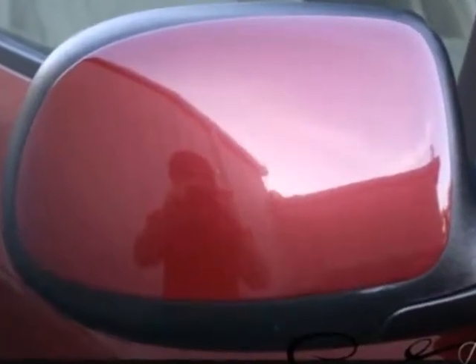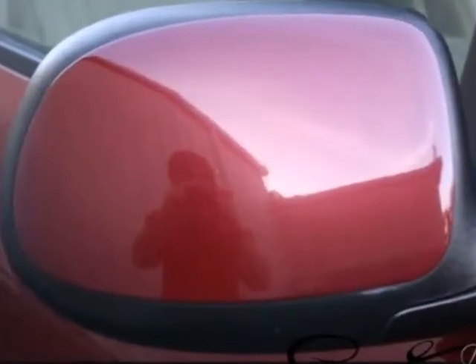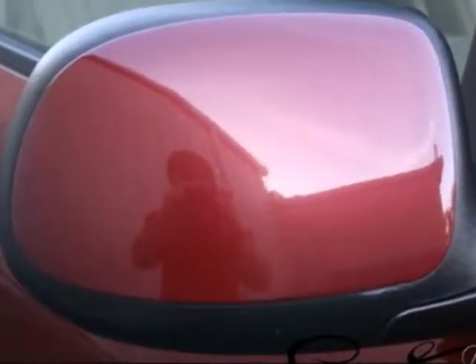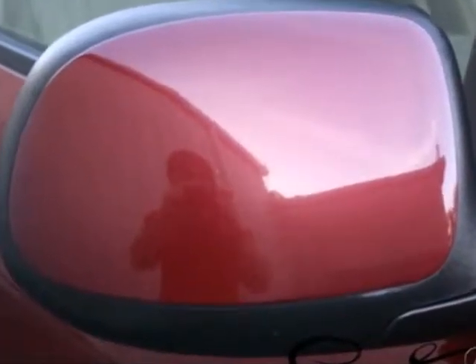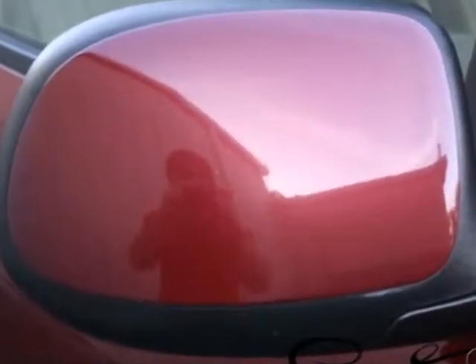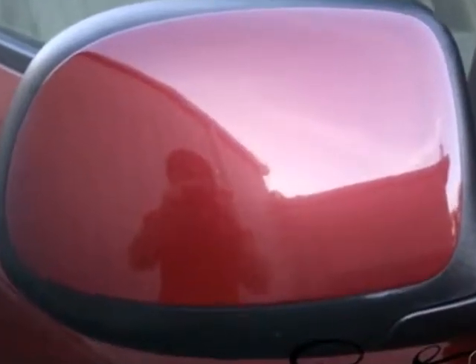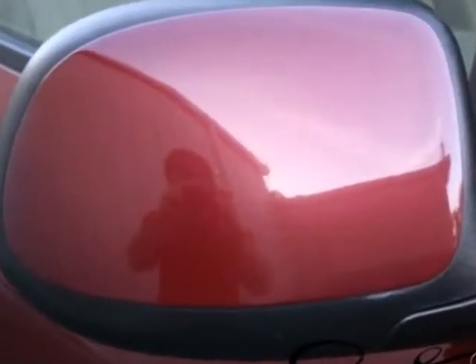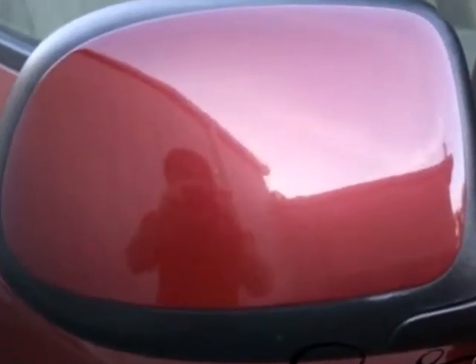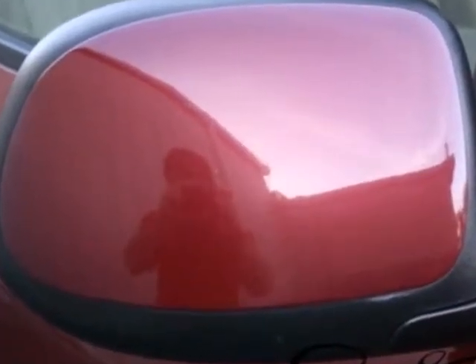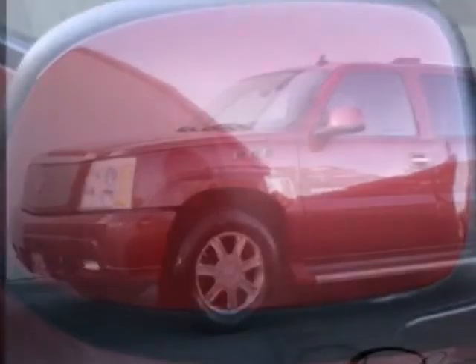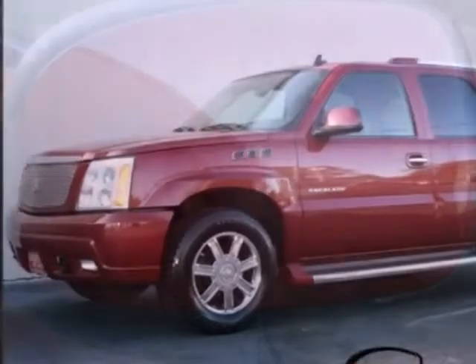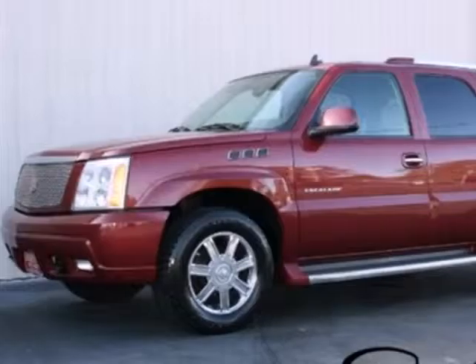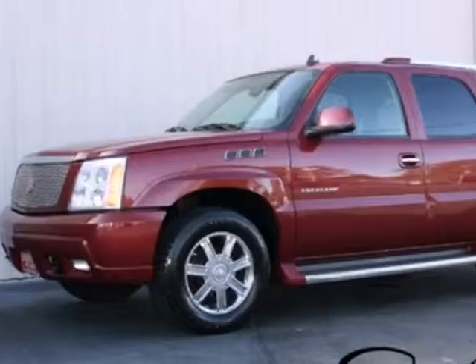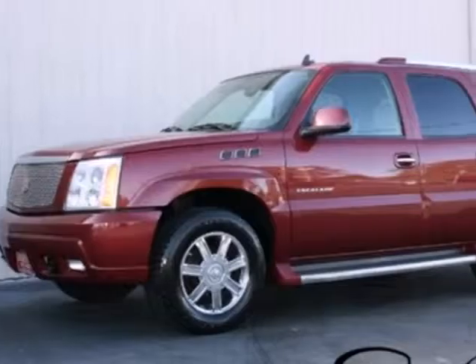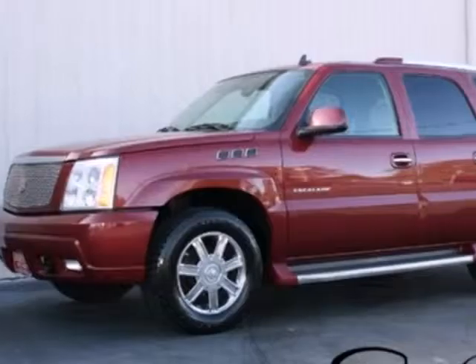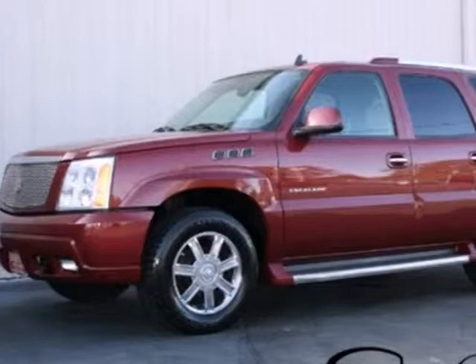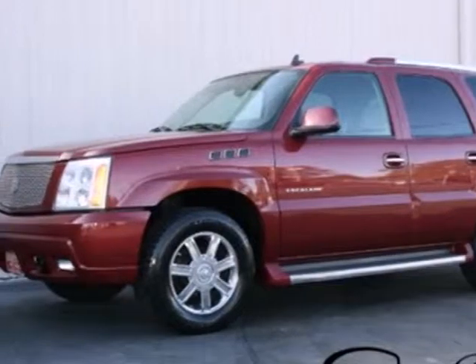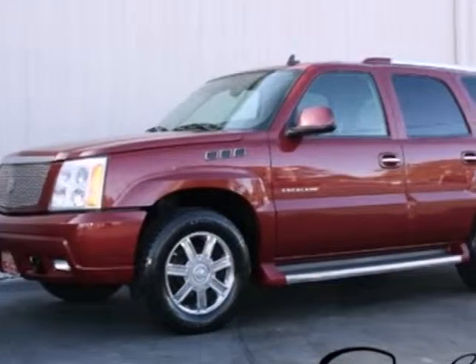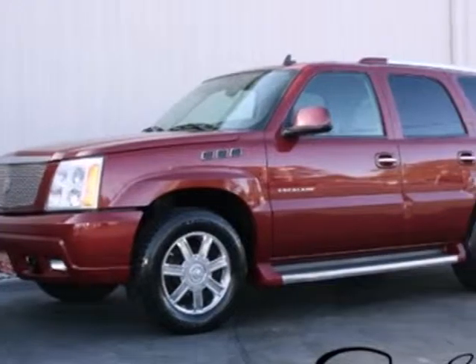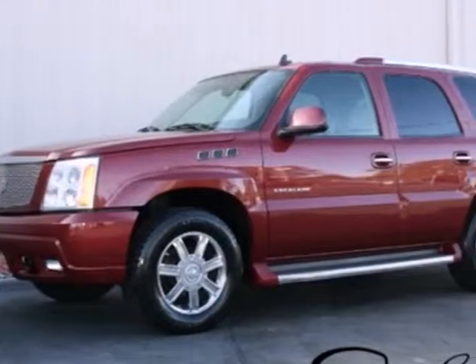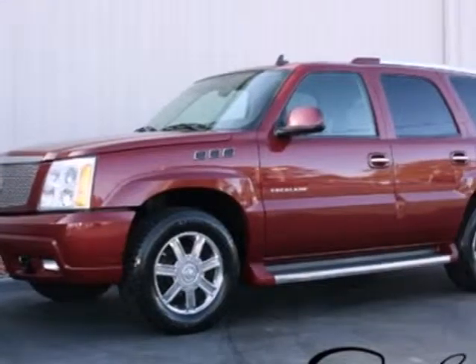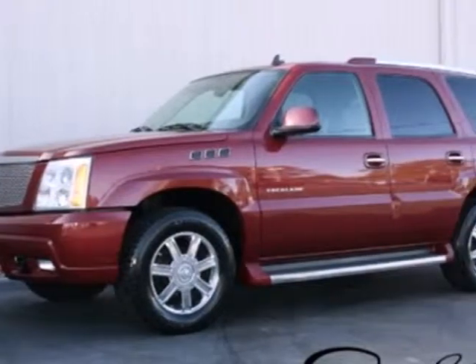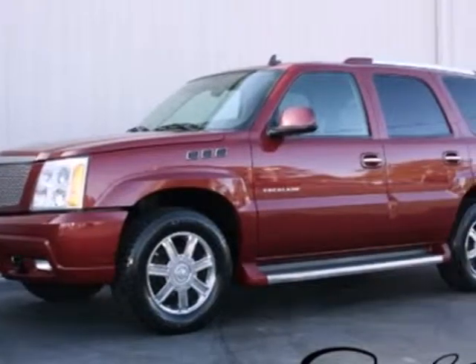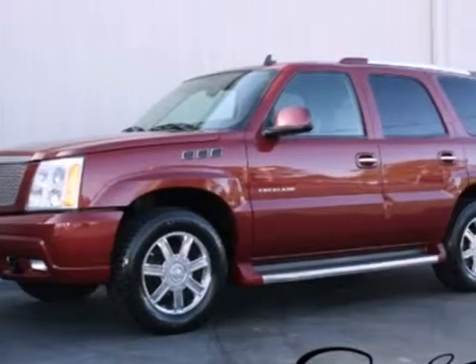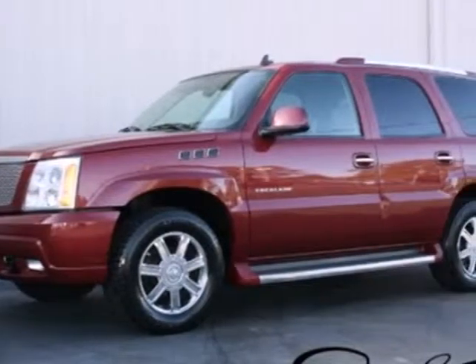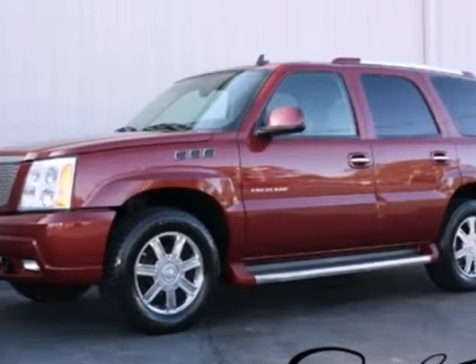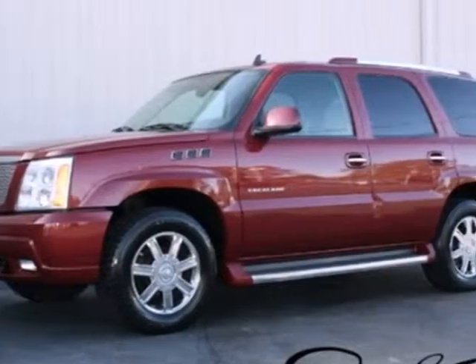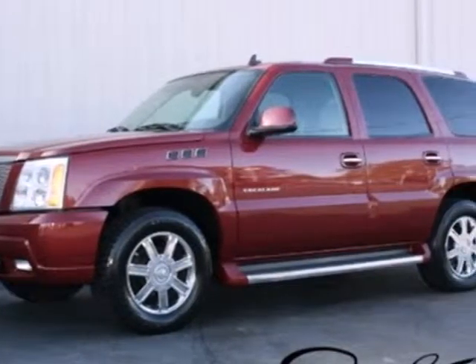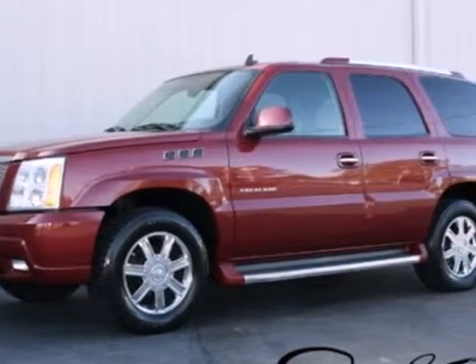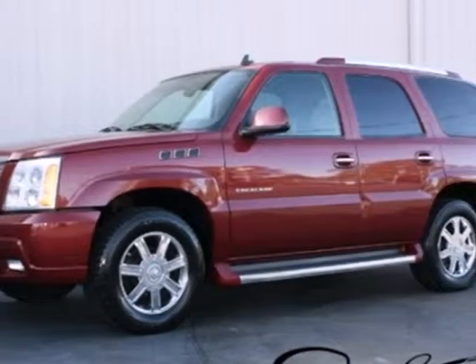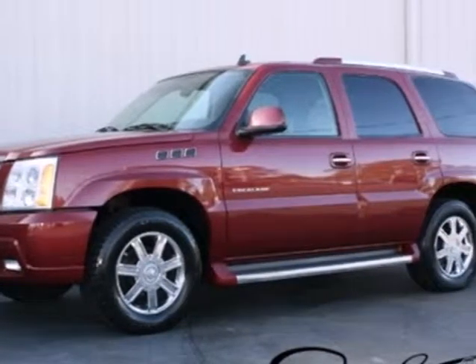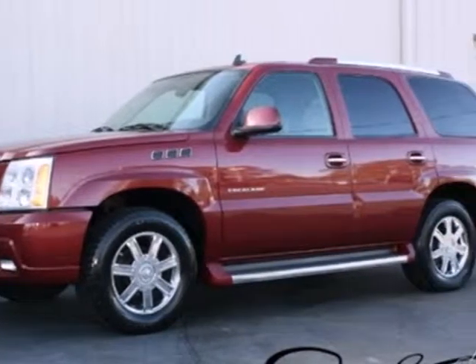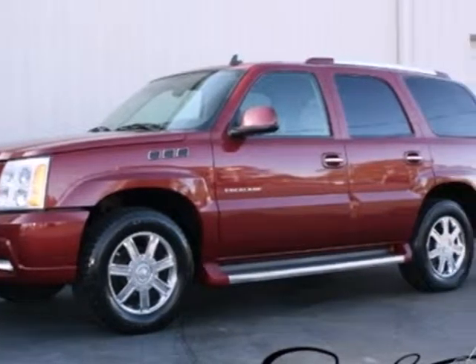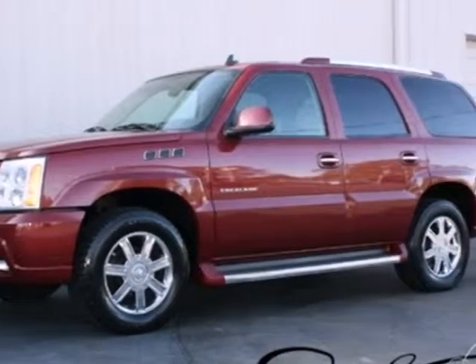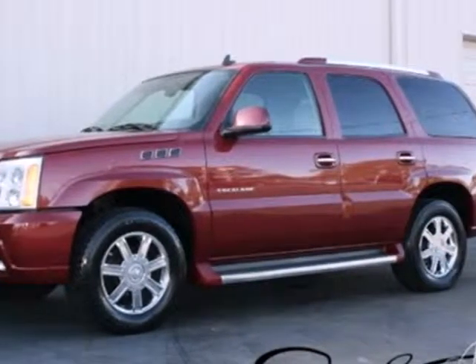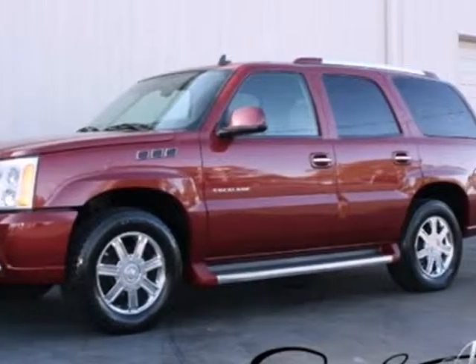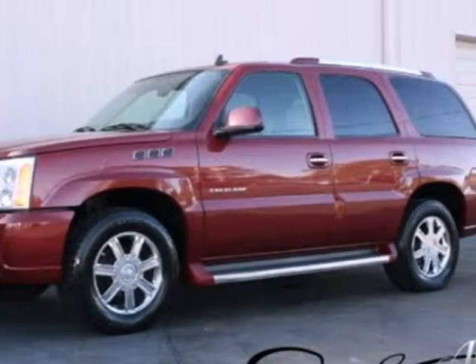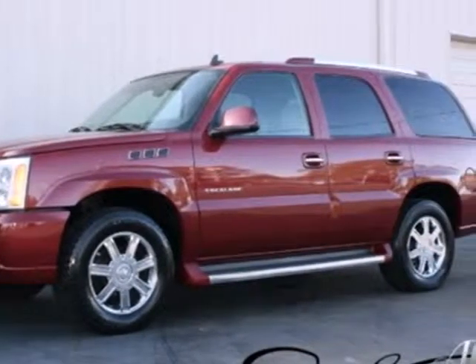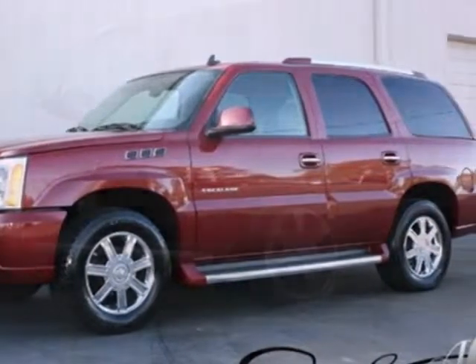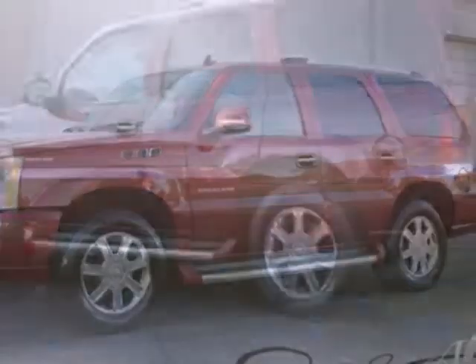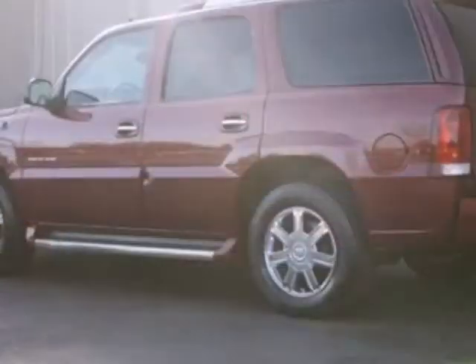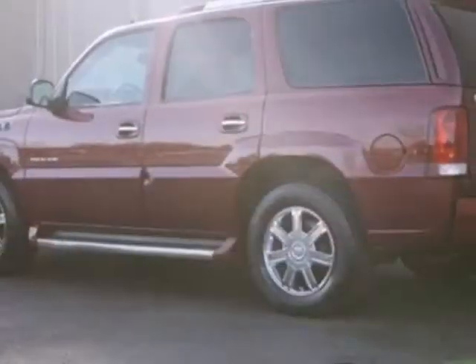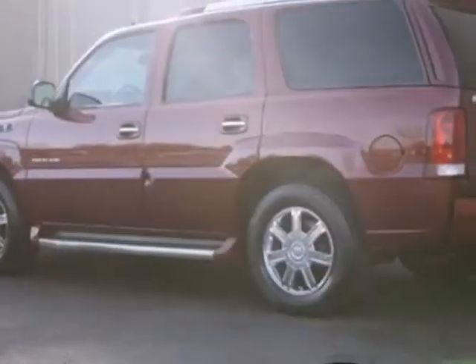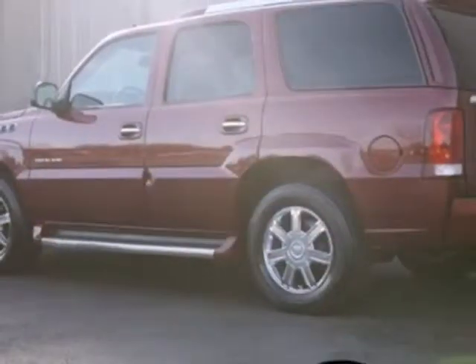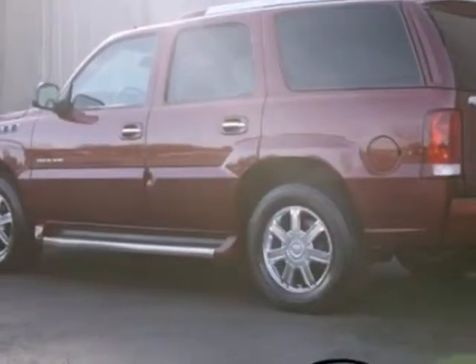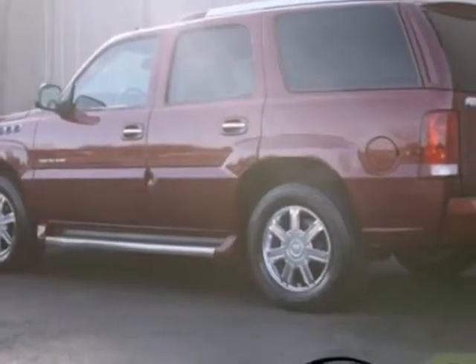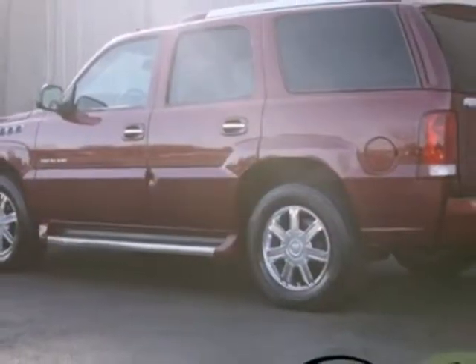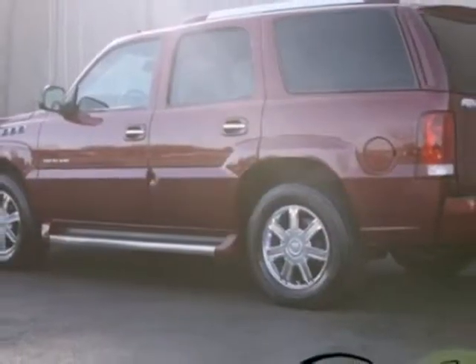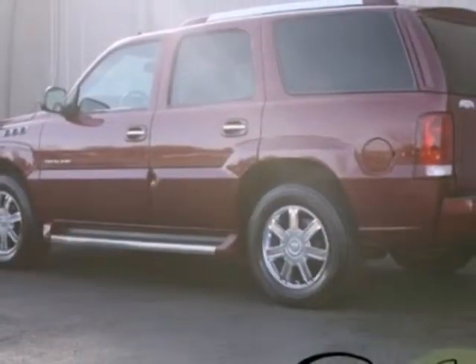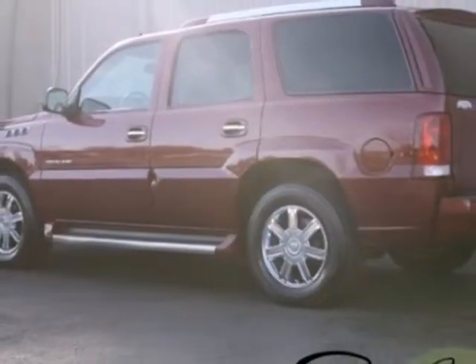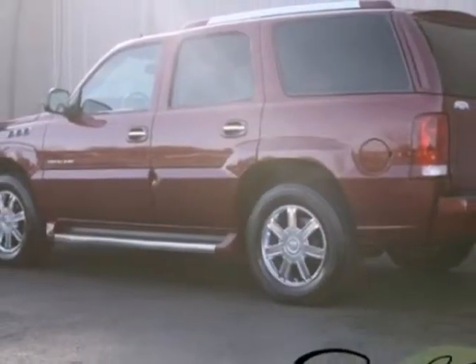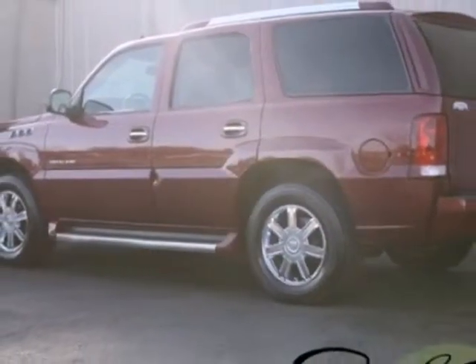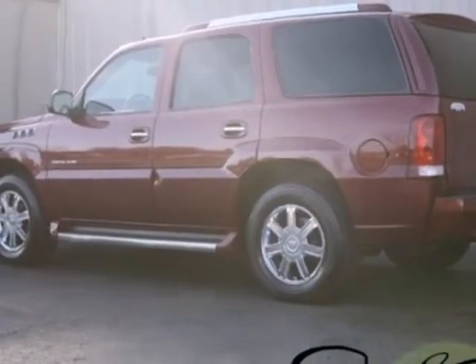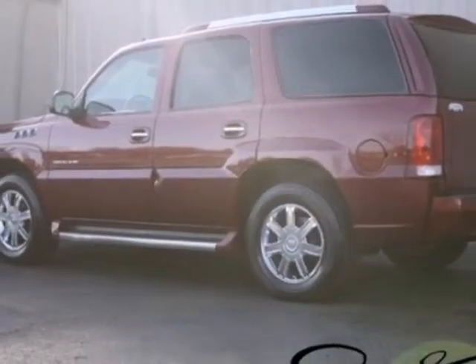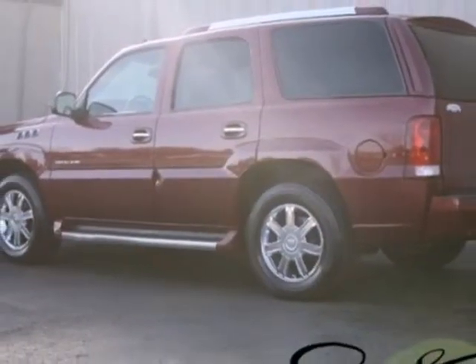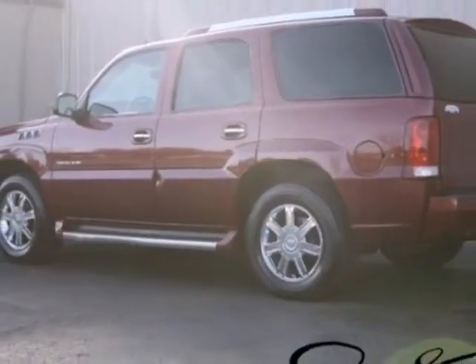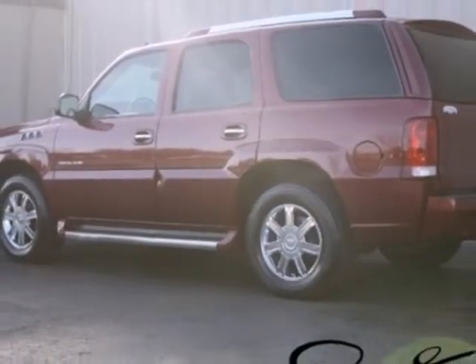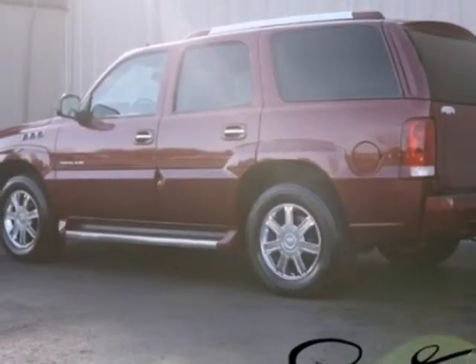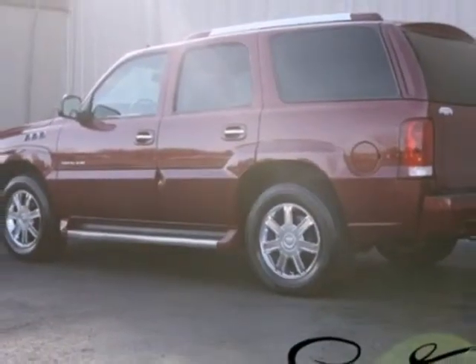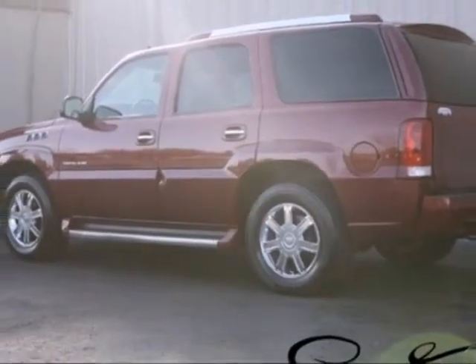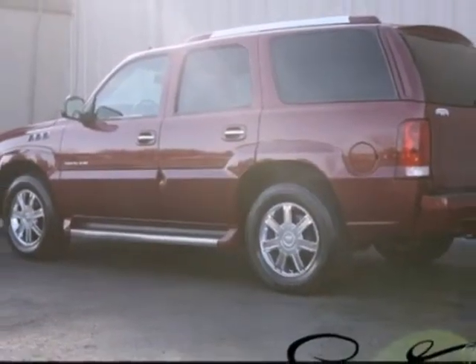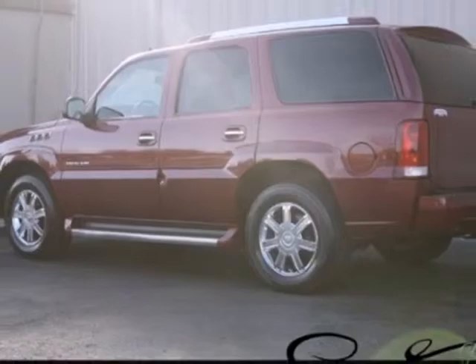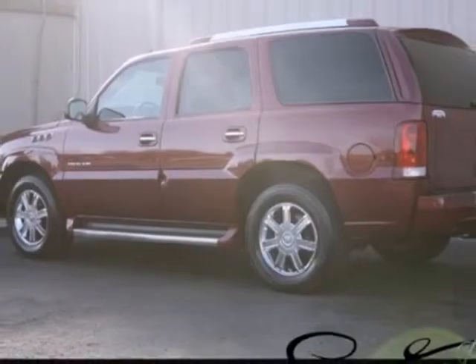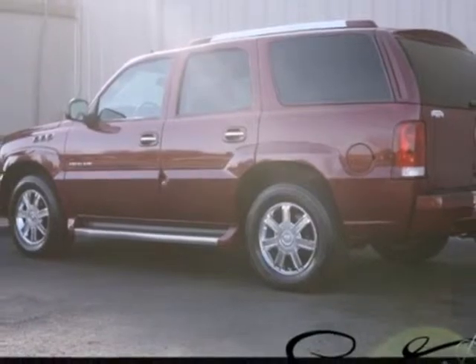Nothing compares to the performance, luxury, and curbside prestige of this Escalade. See it for yourself today.